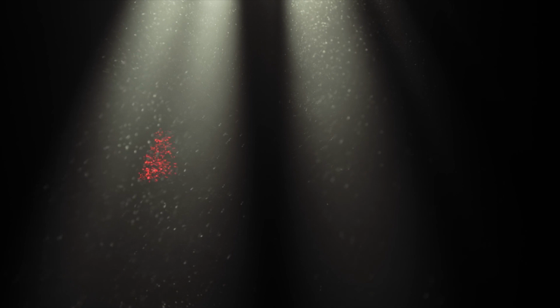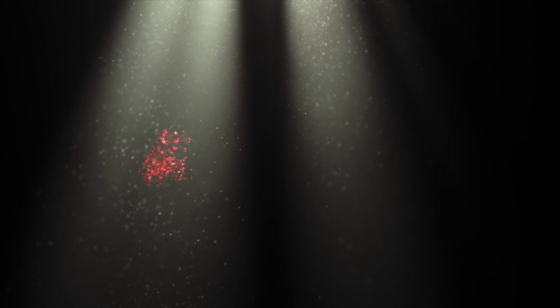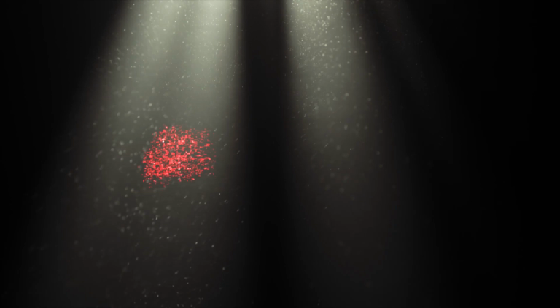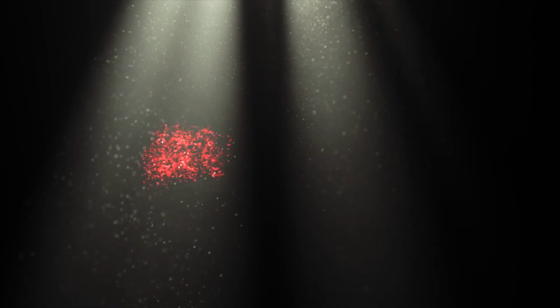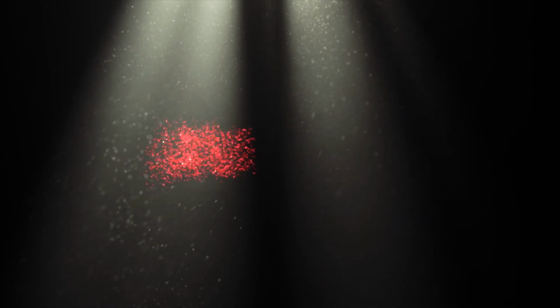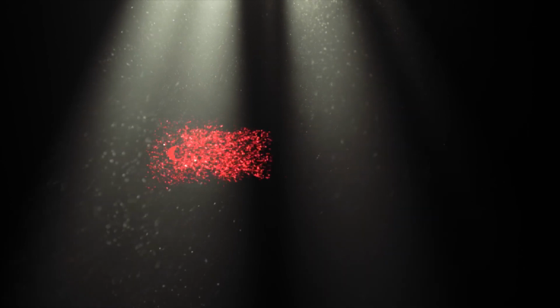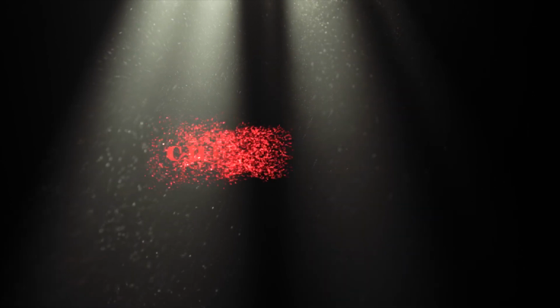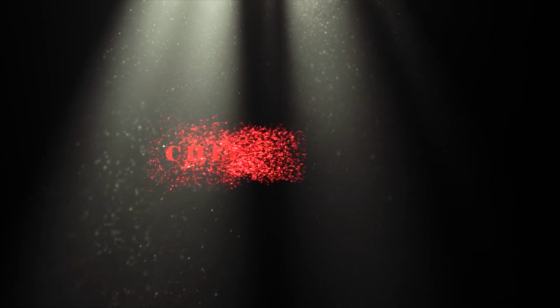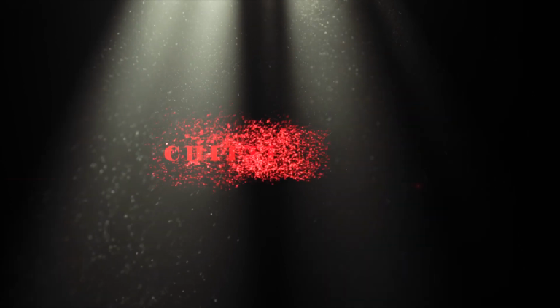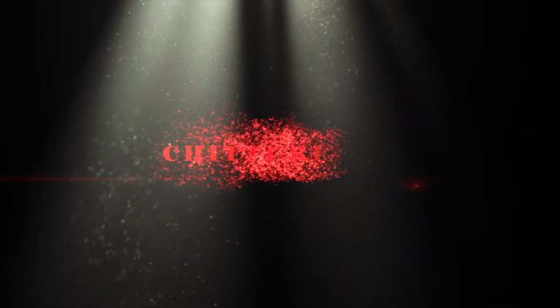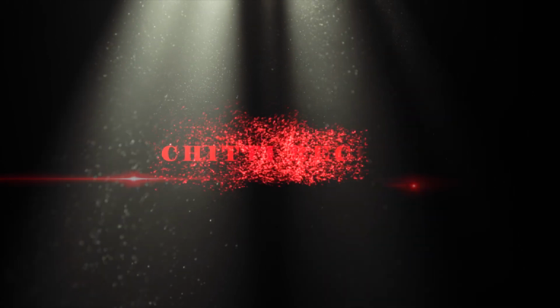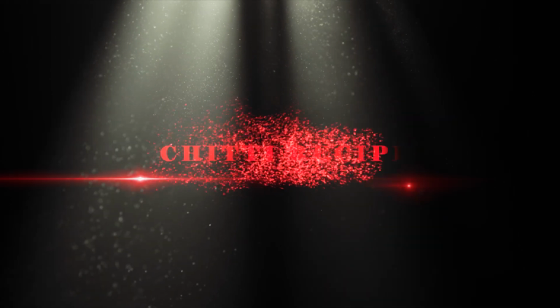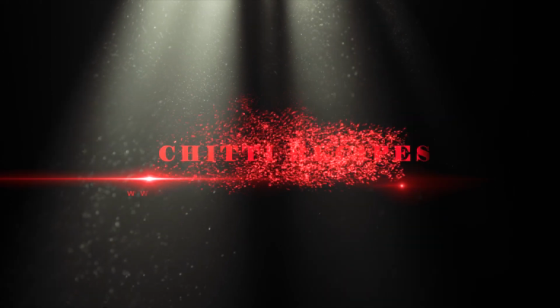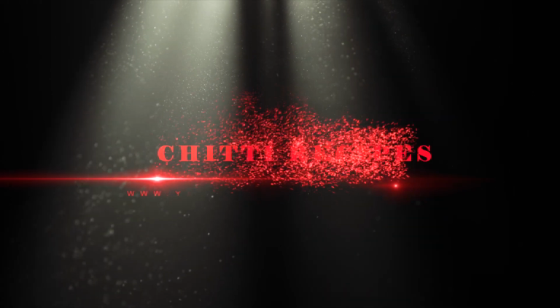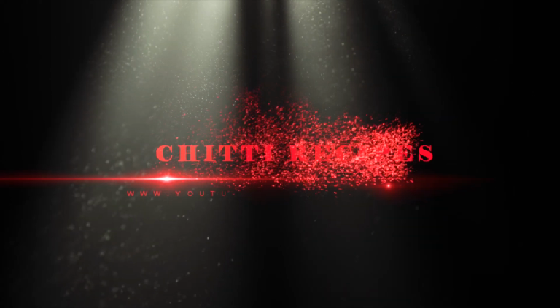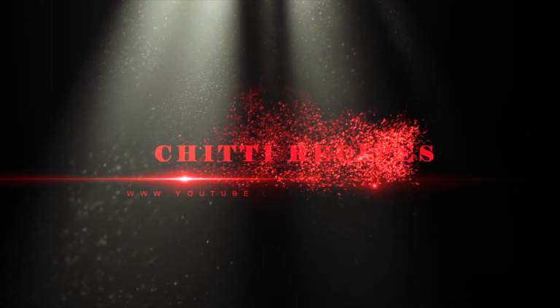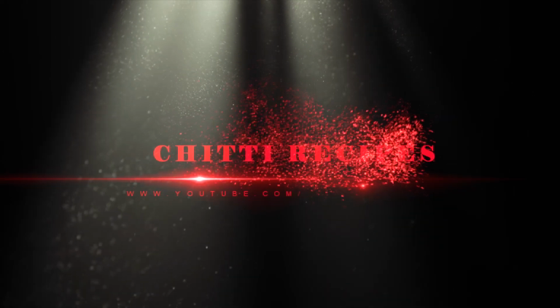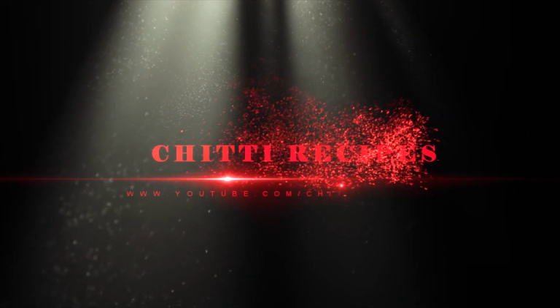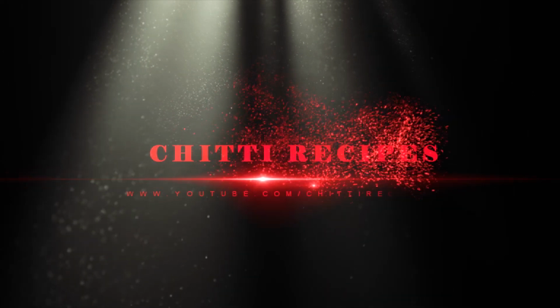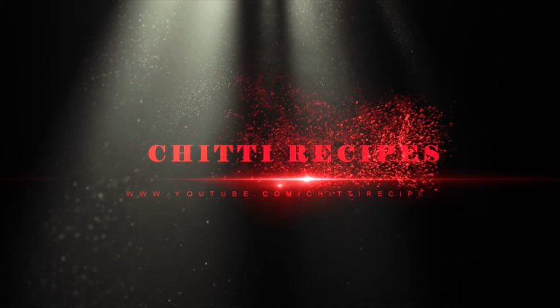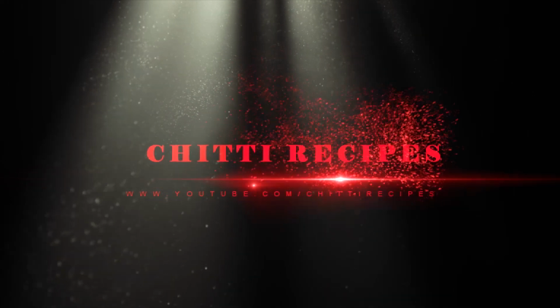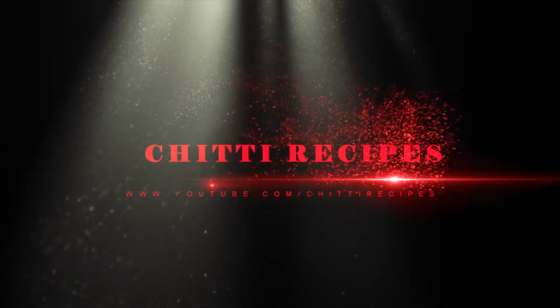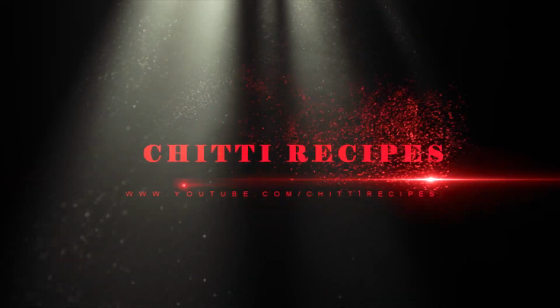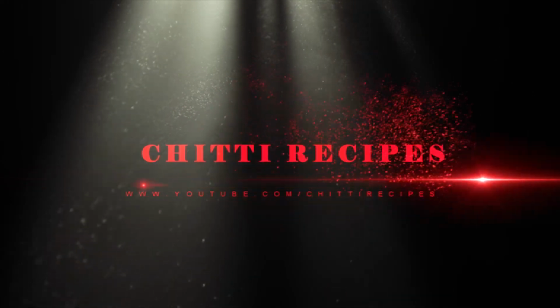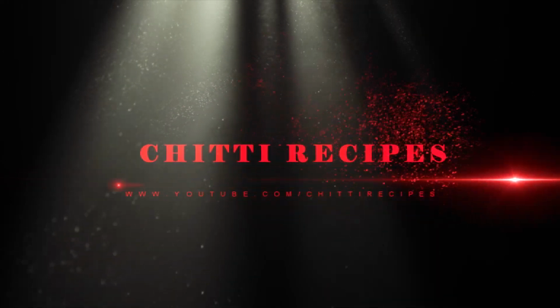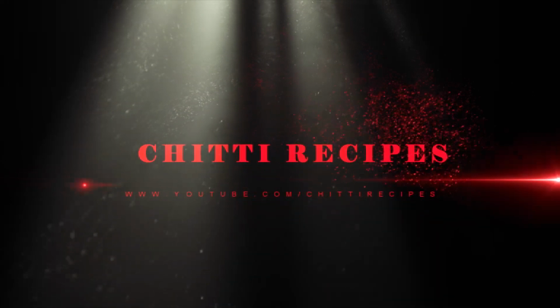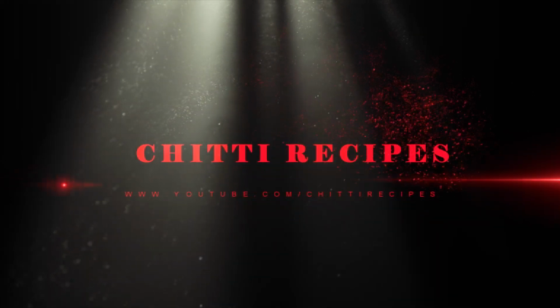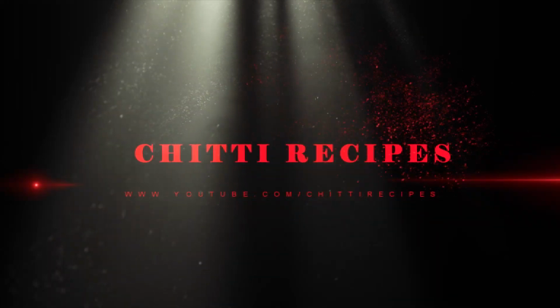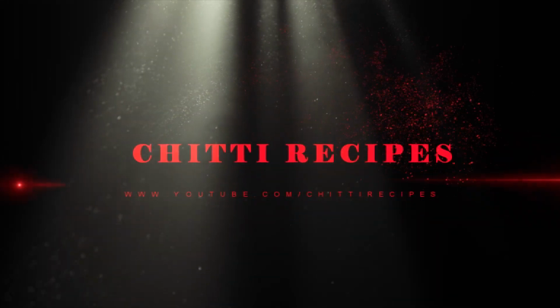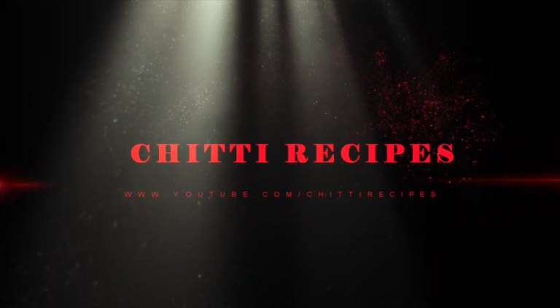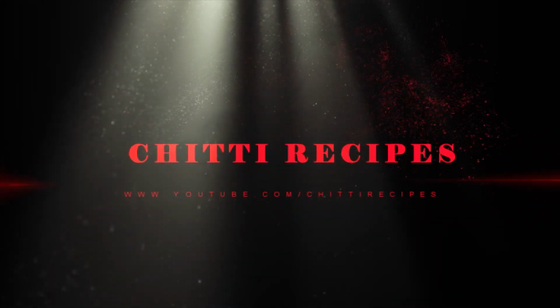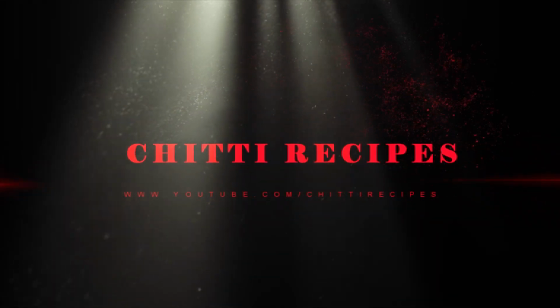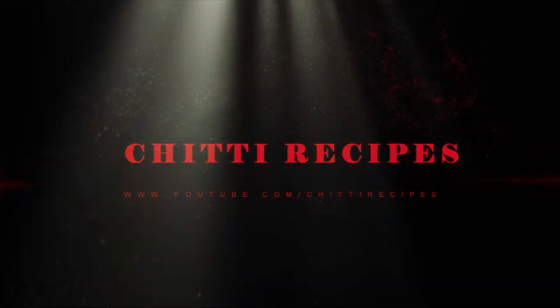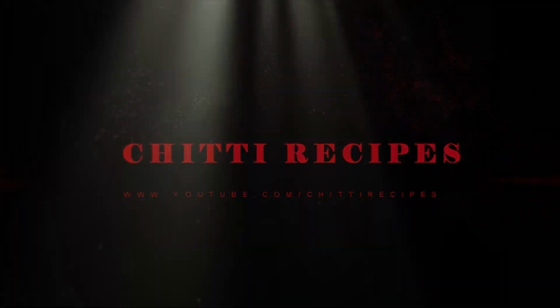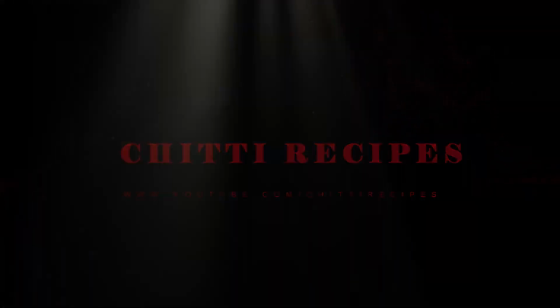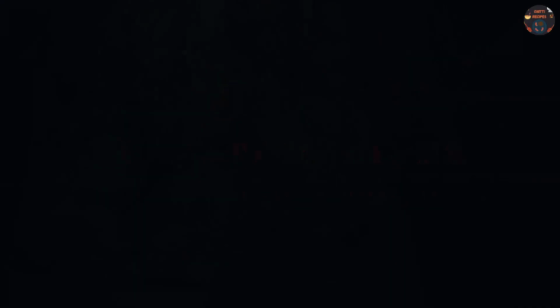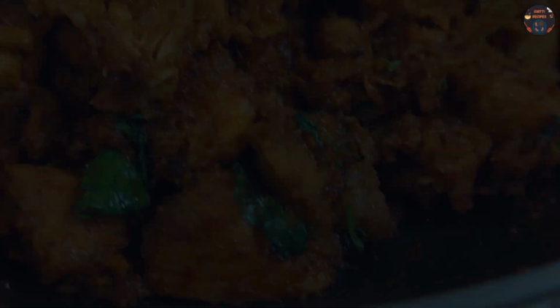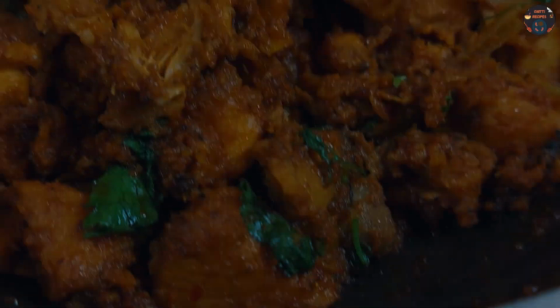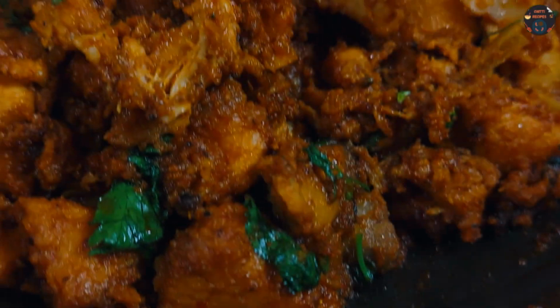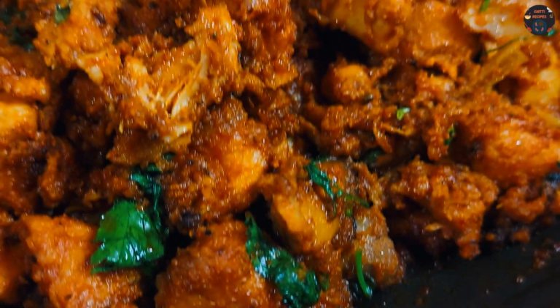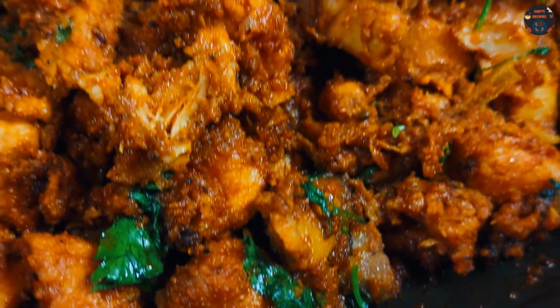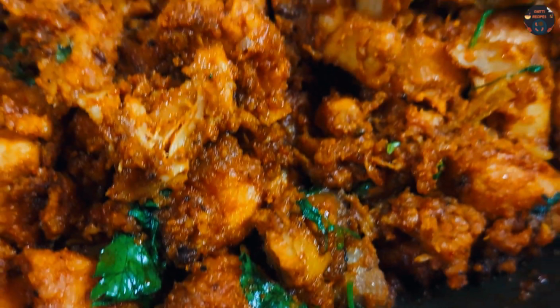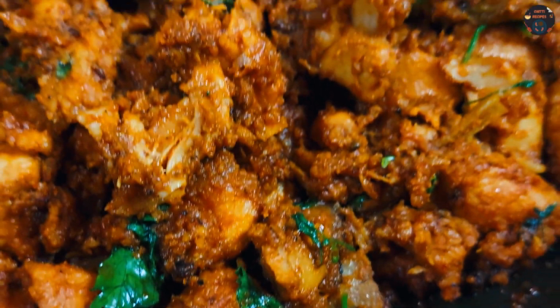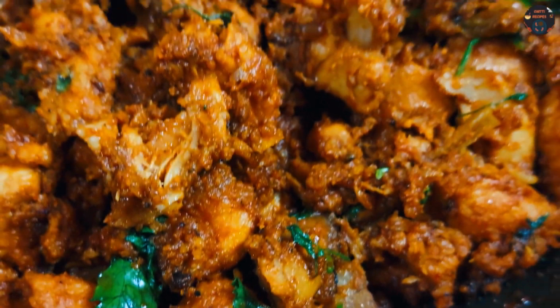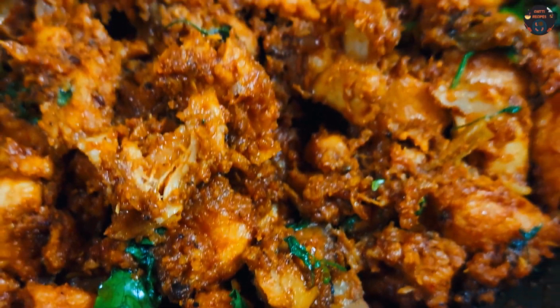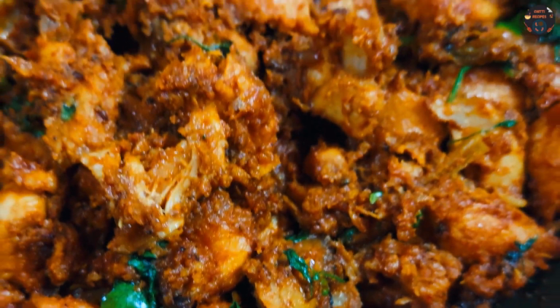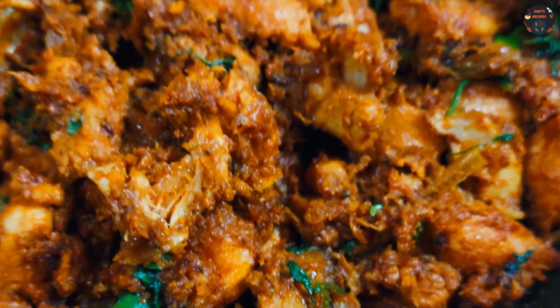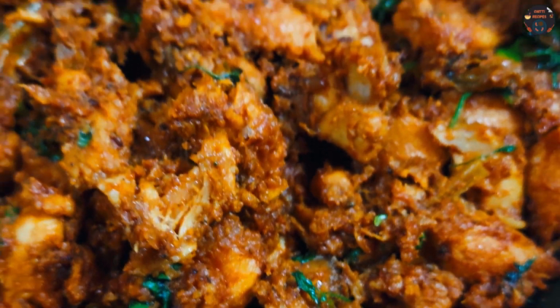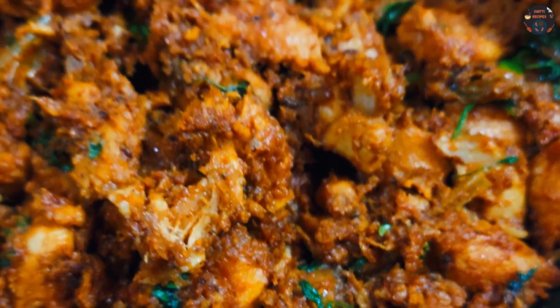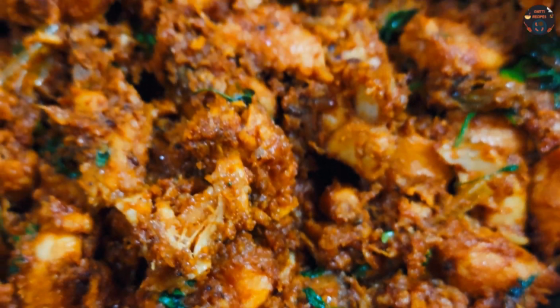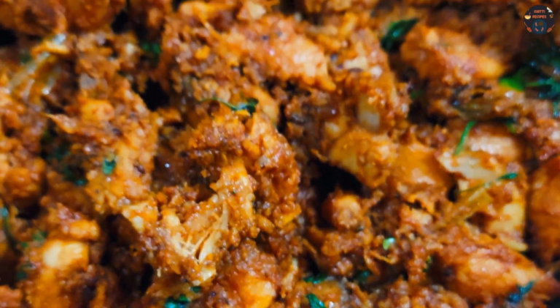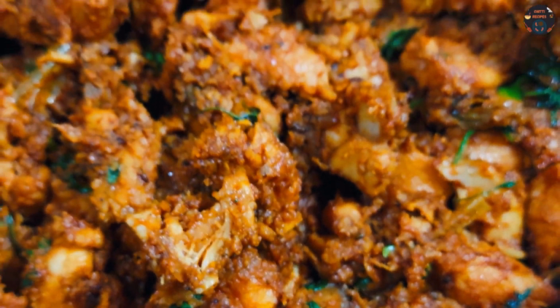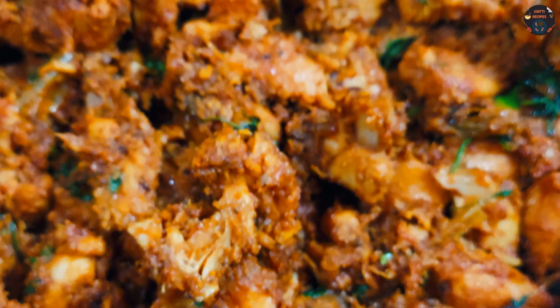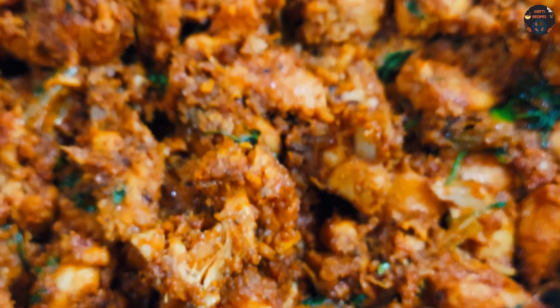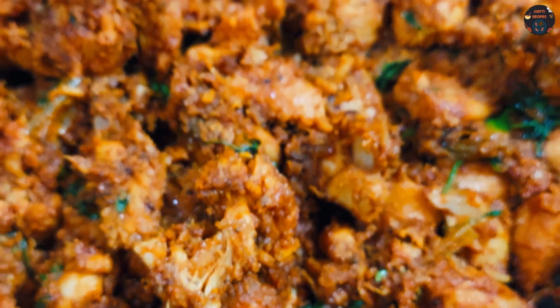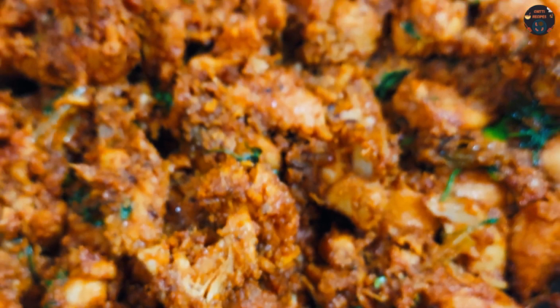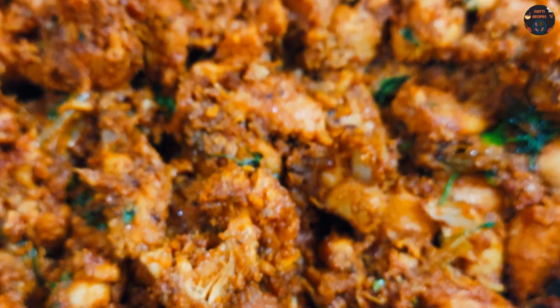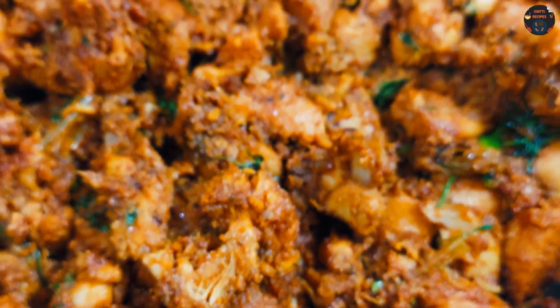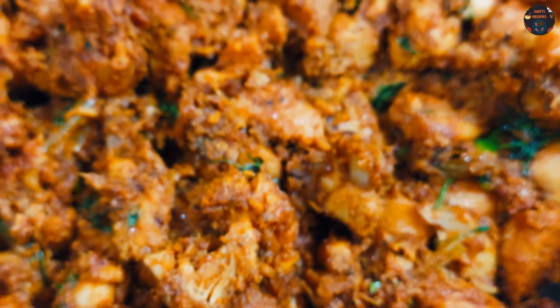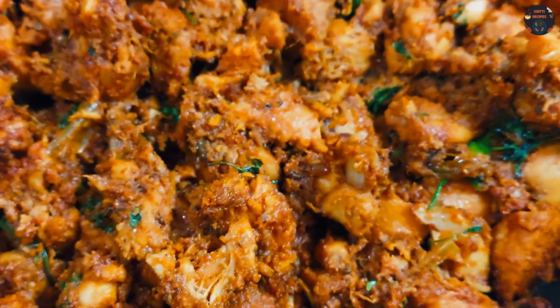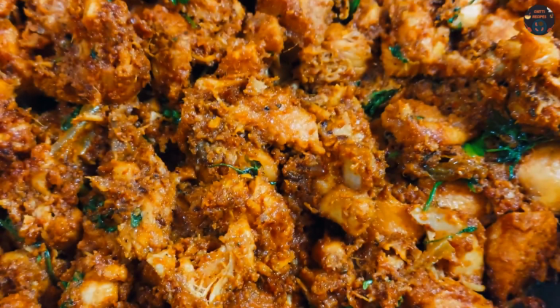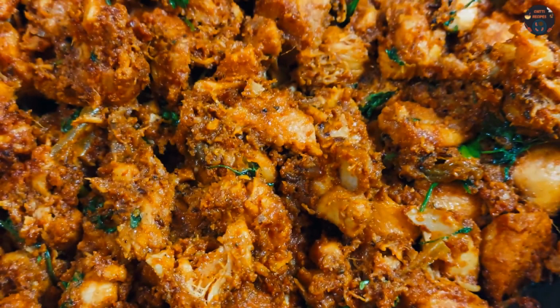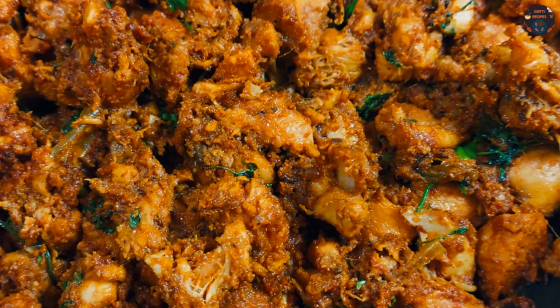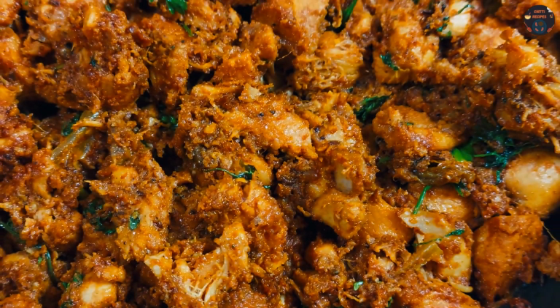Hello viewers! Welcome to Chitti Recipes. This is chicken fried. Easy and tasty.